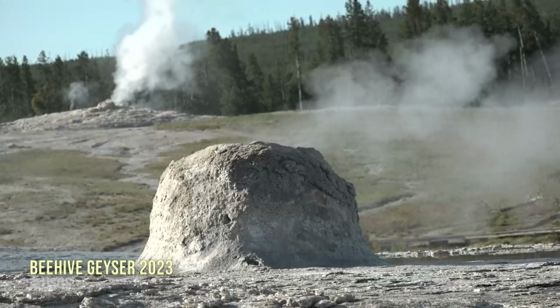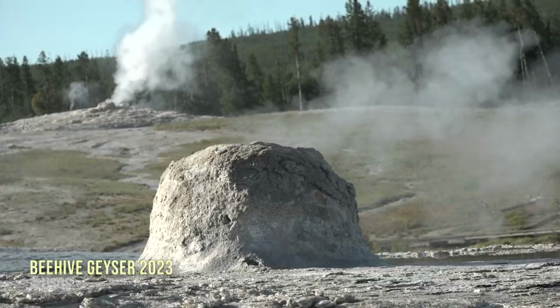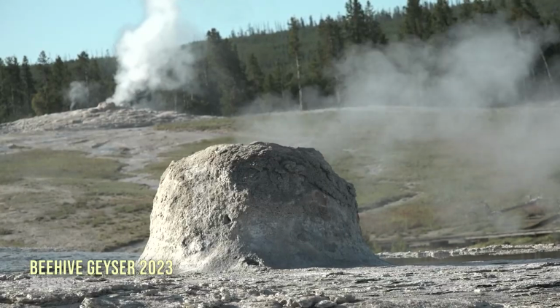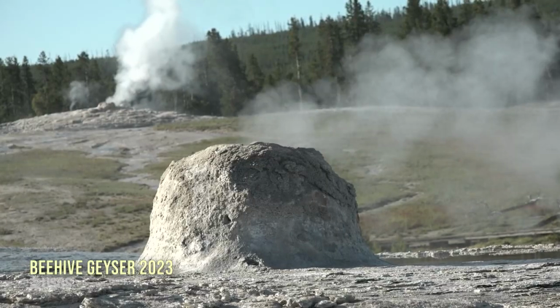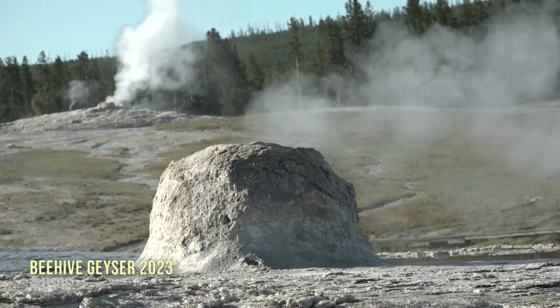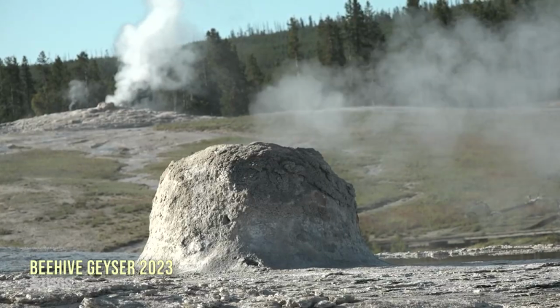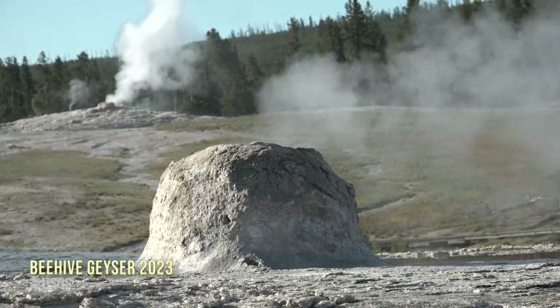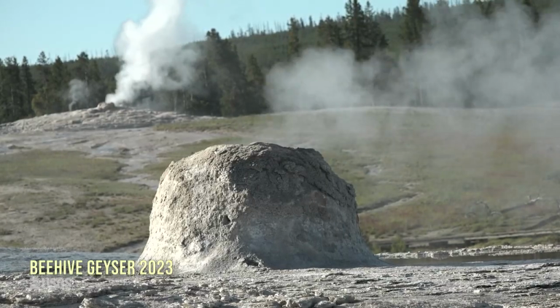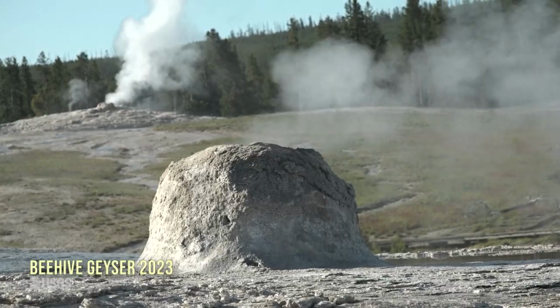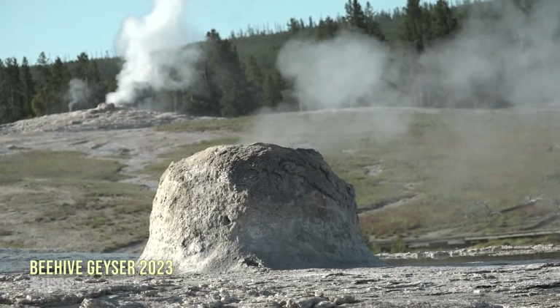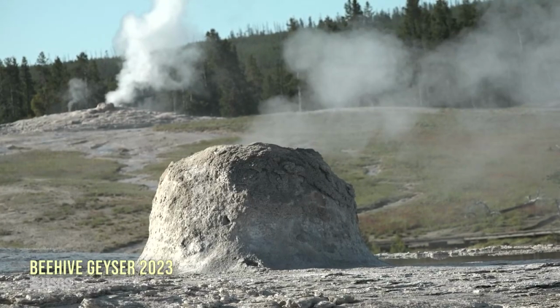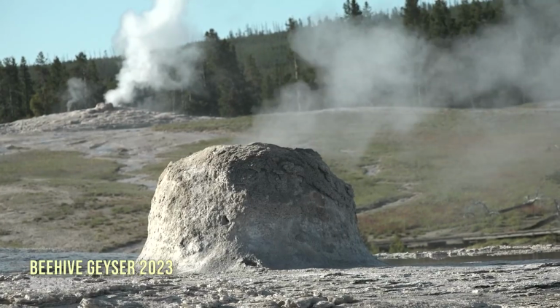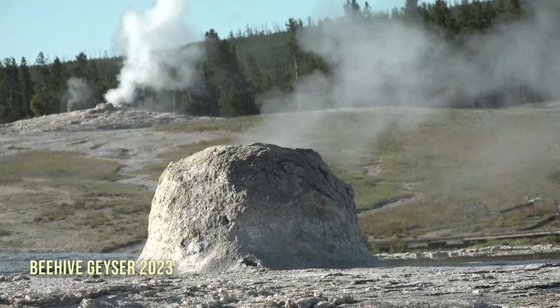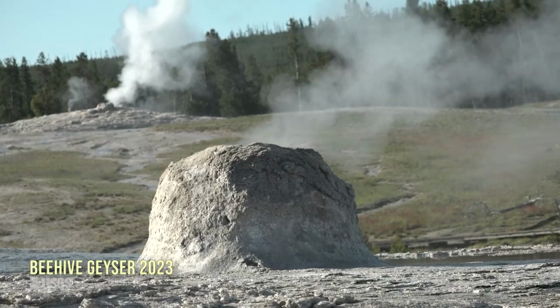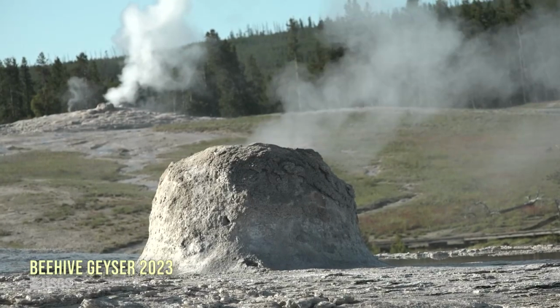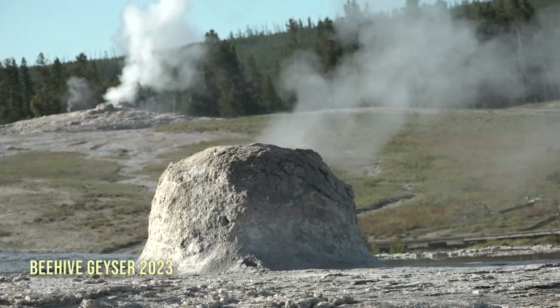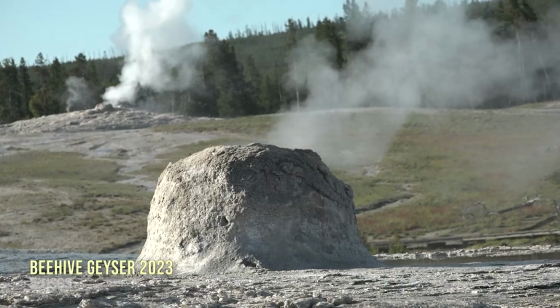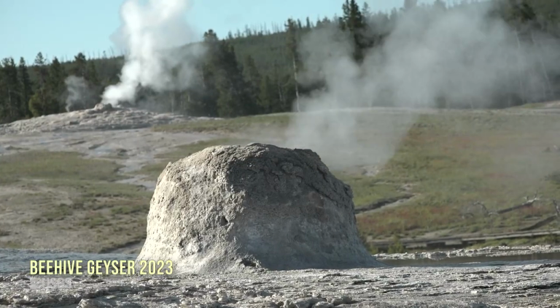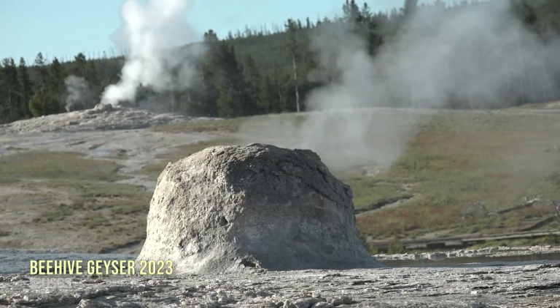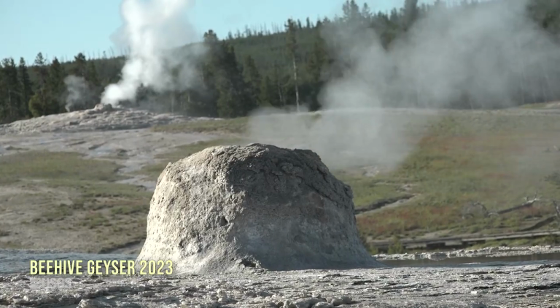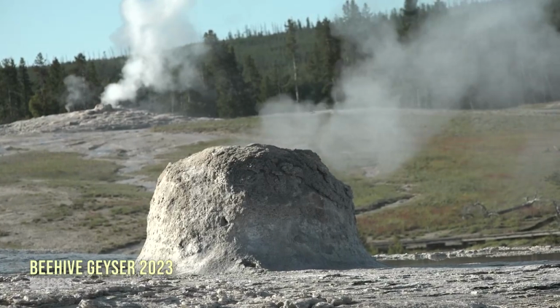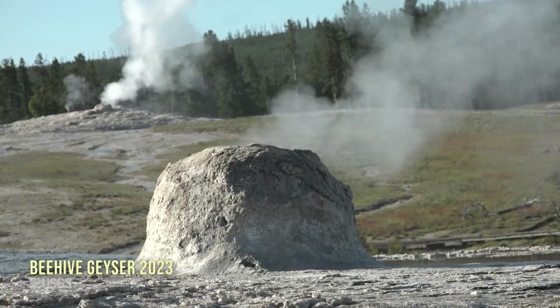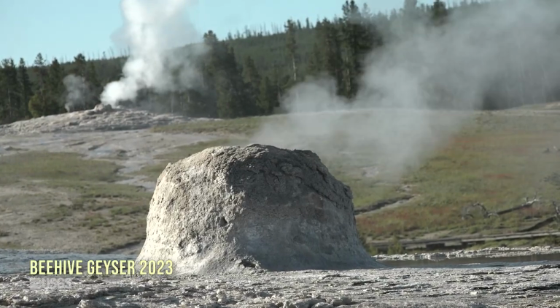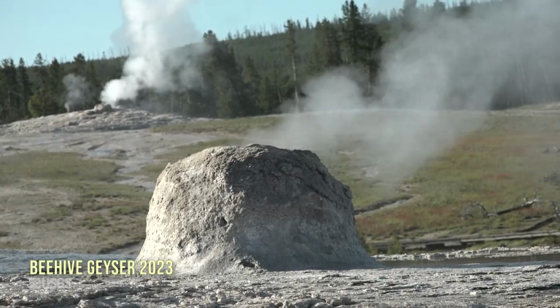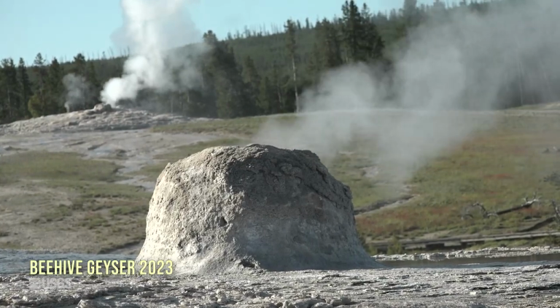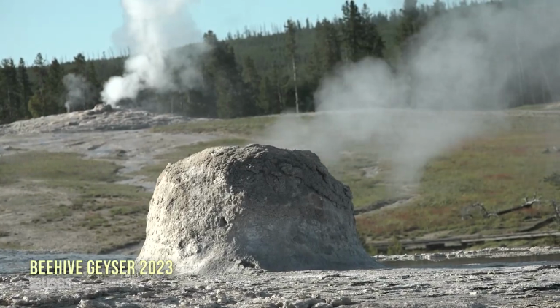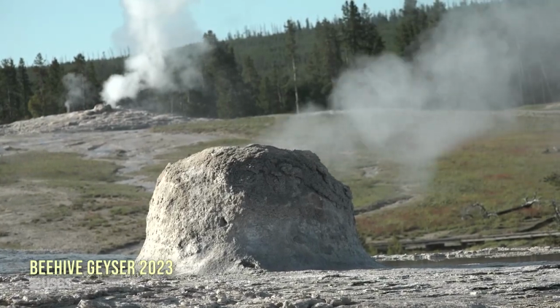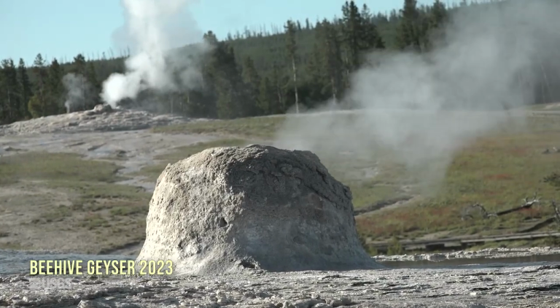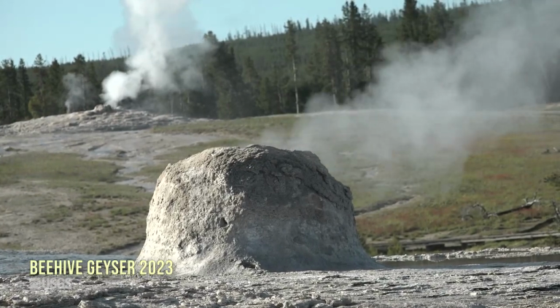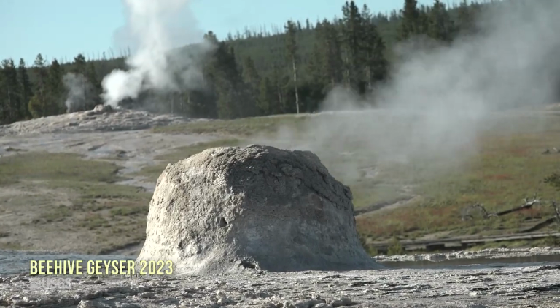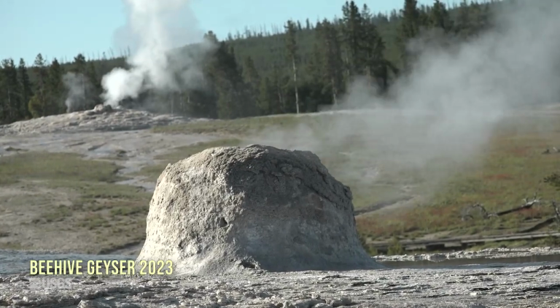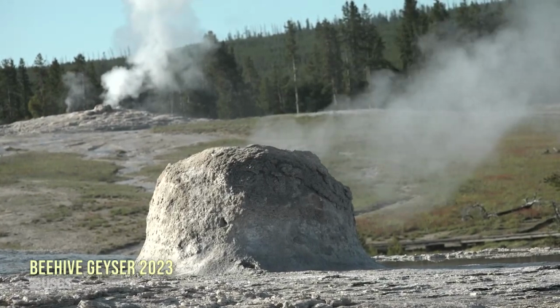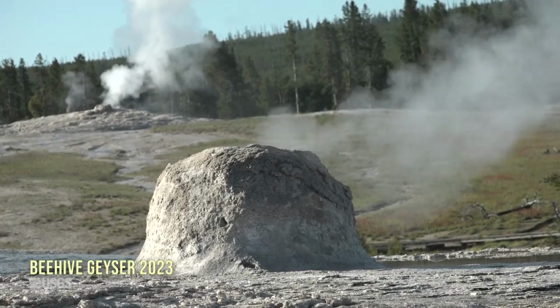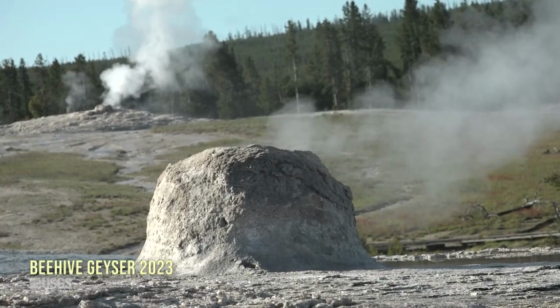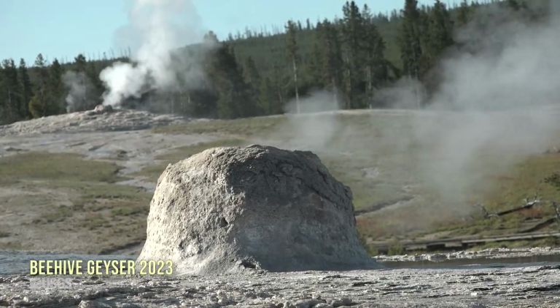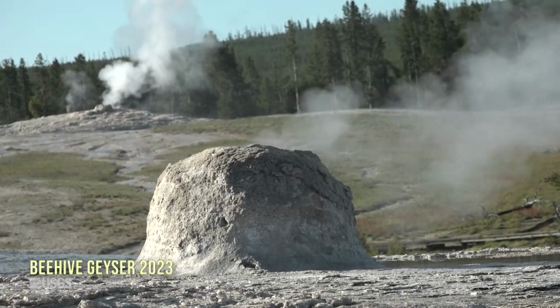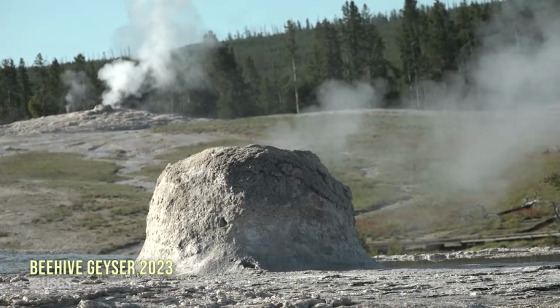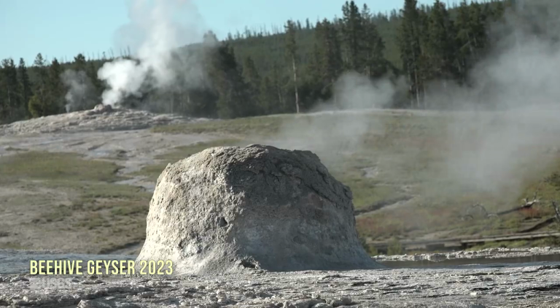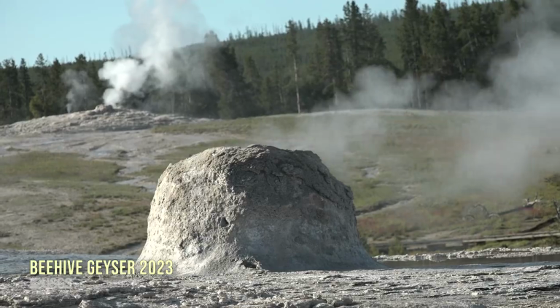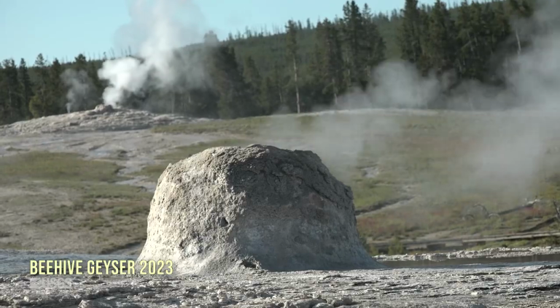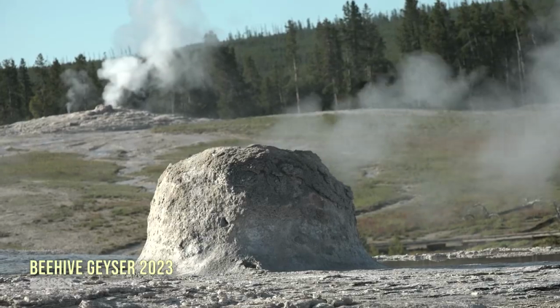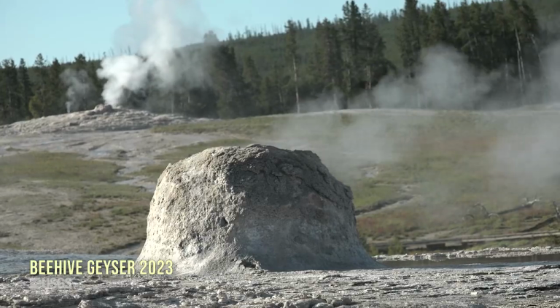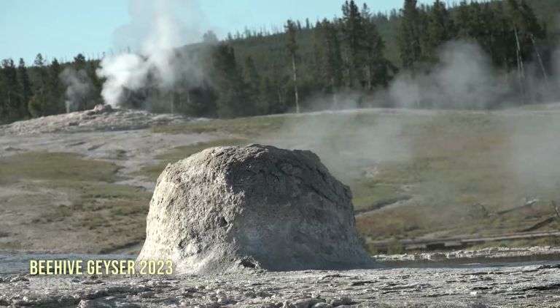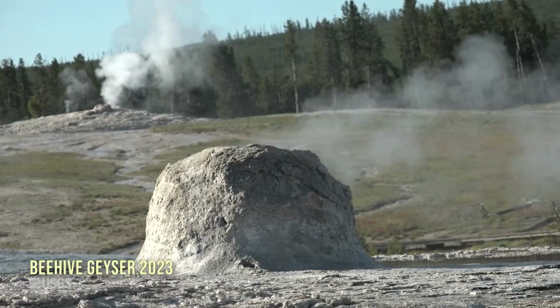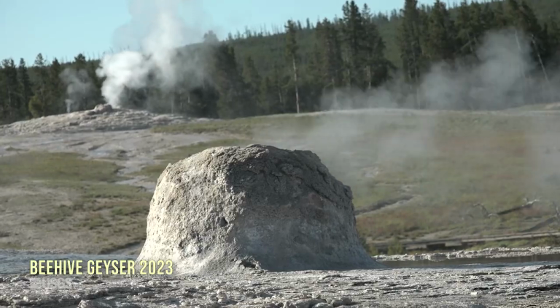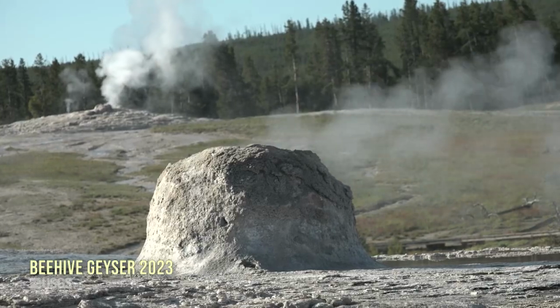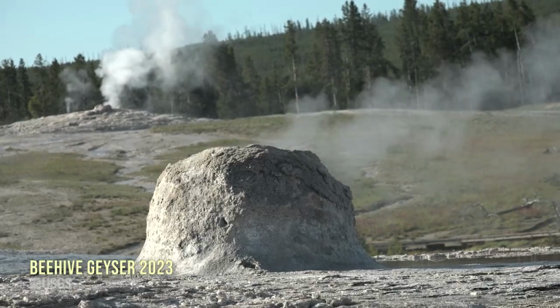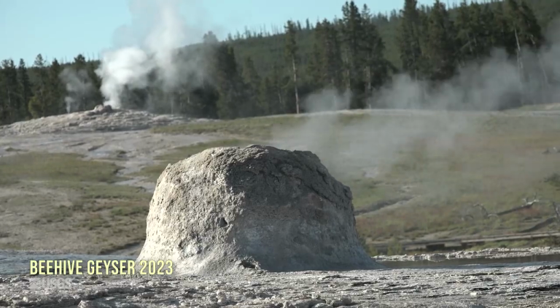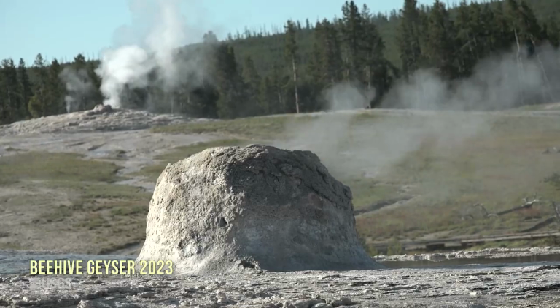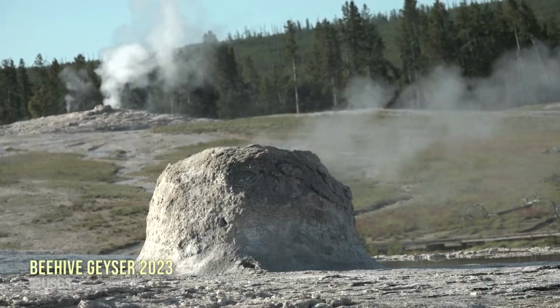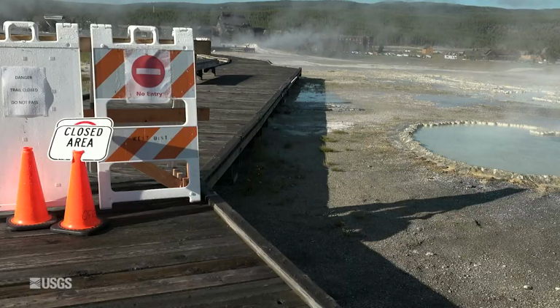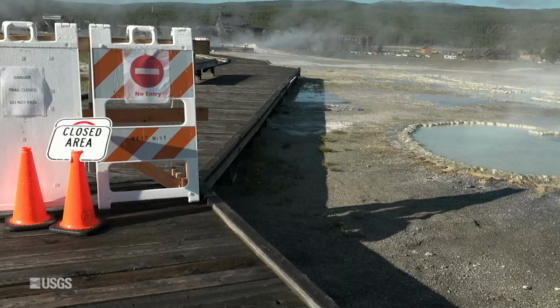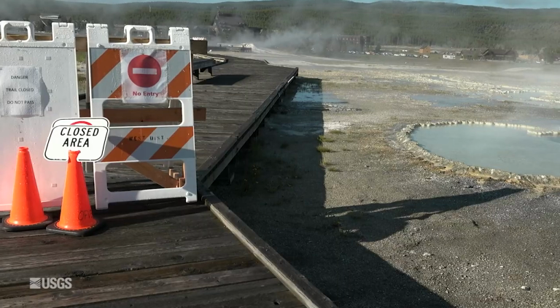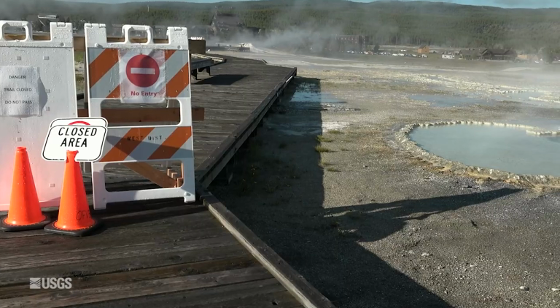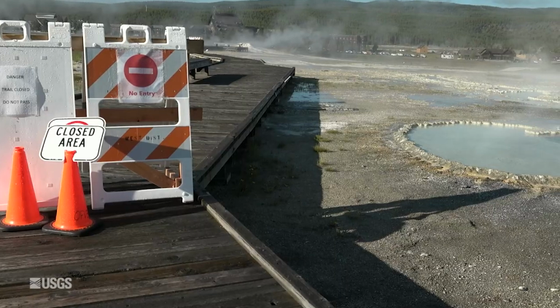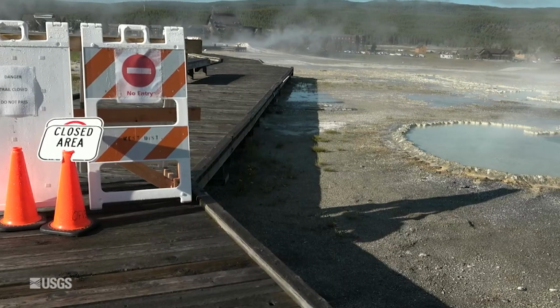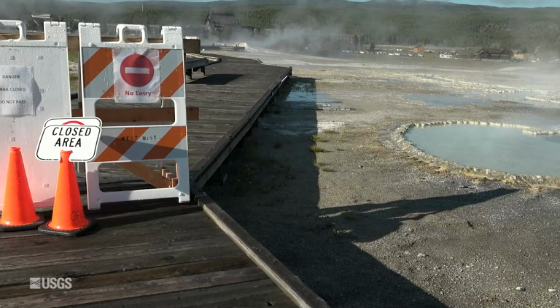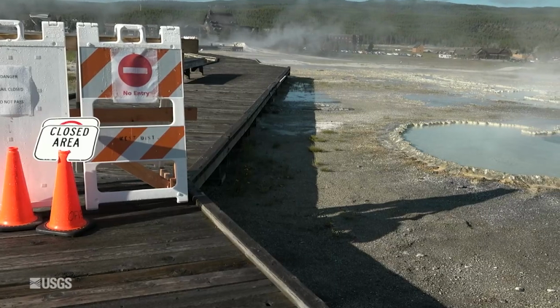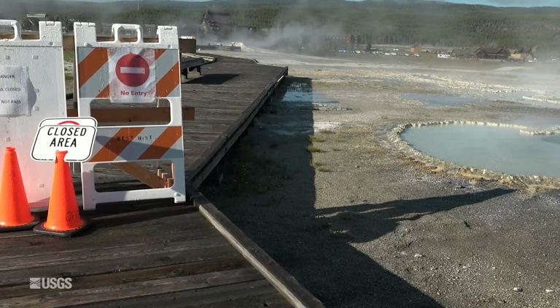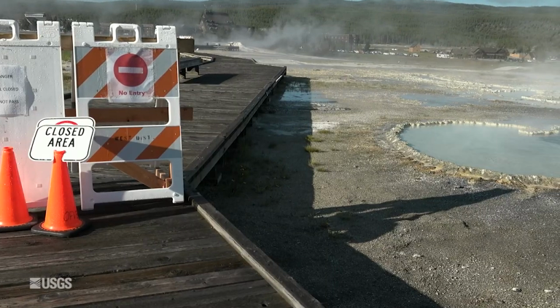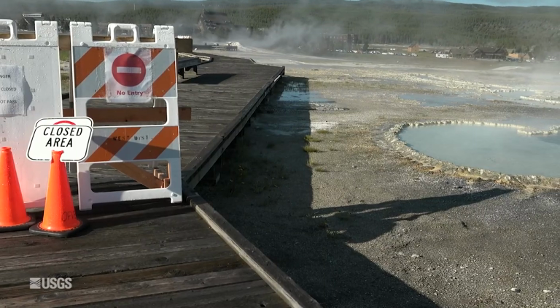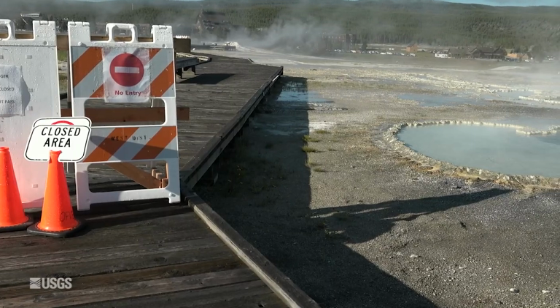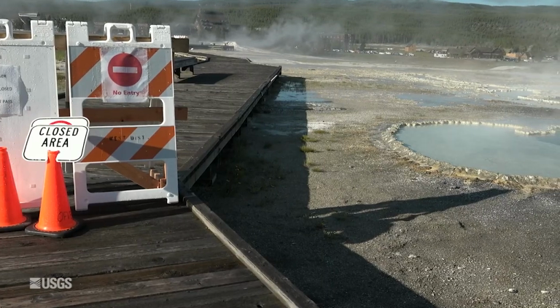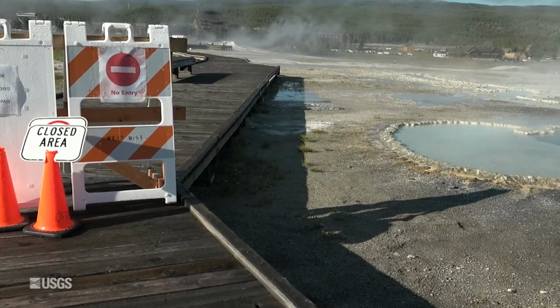Beehive Geyser, a very well-known geyser that erupts about once a day, began erupting a bit more frequently, and those weren't the only changes.